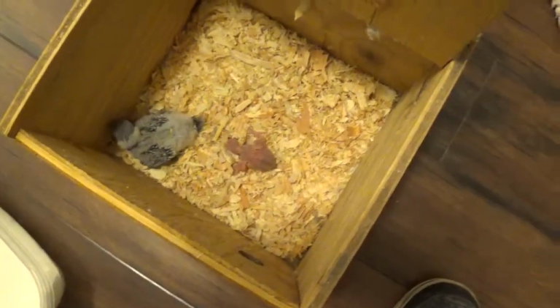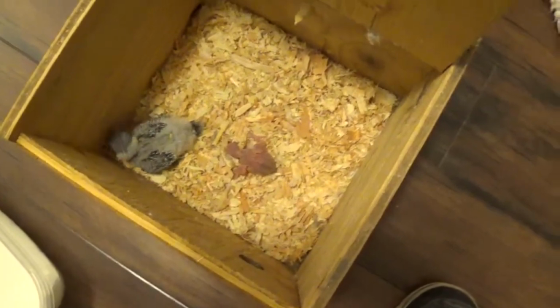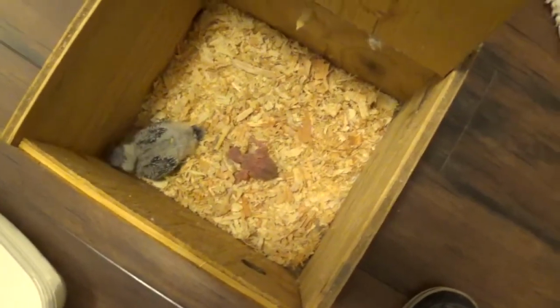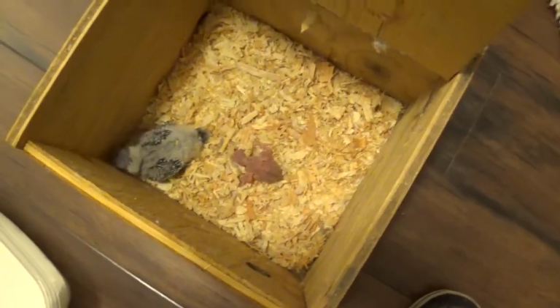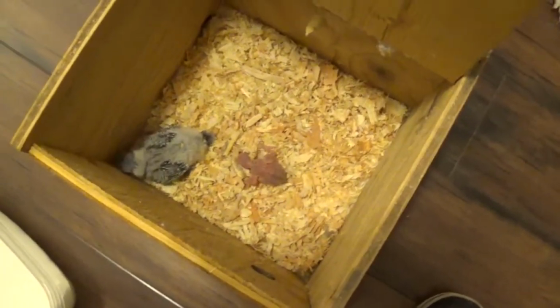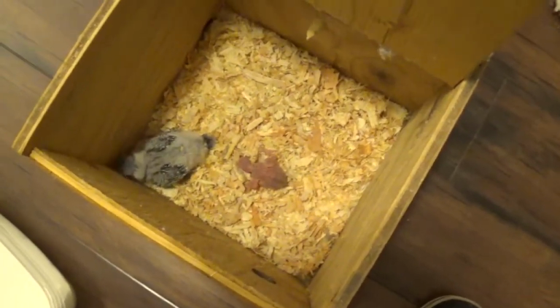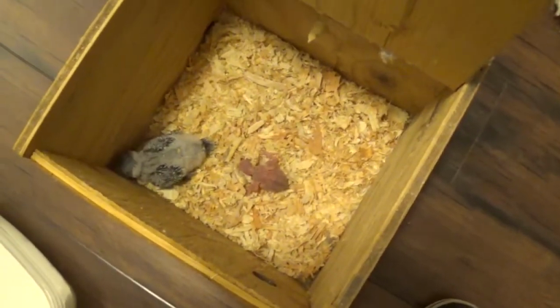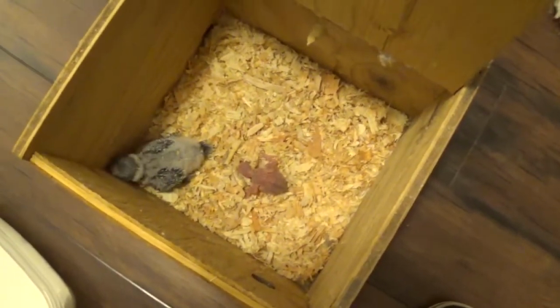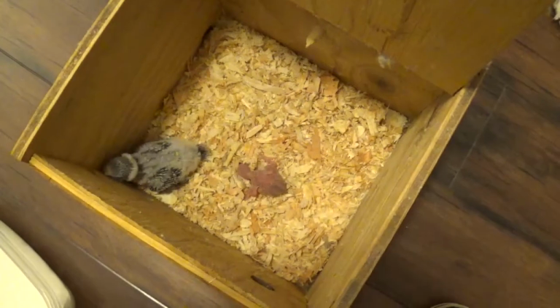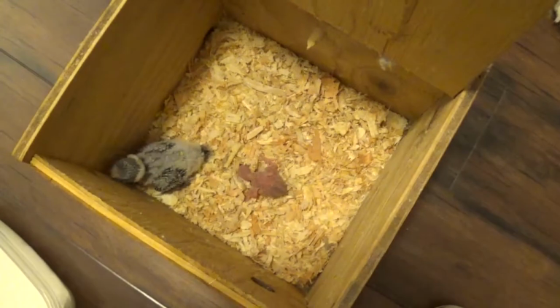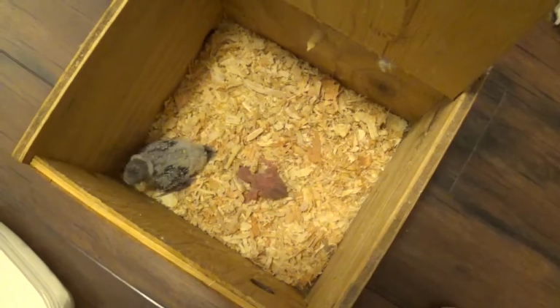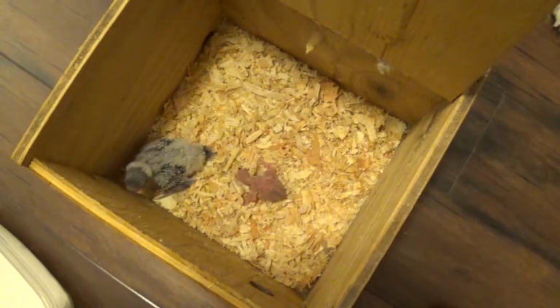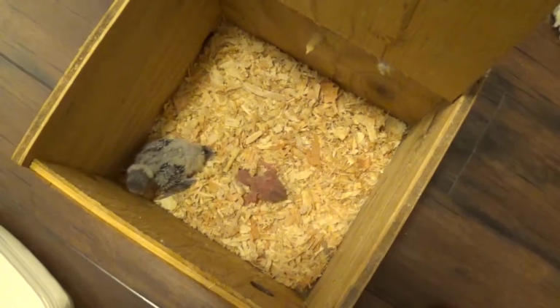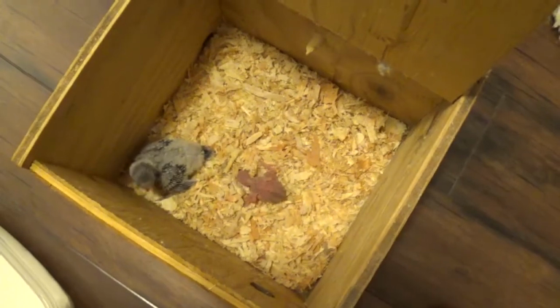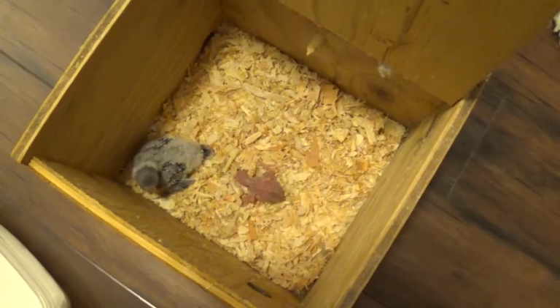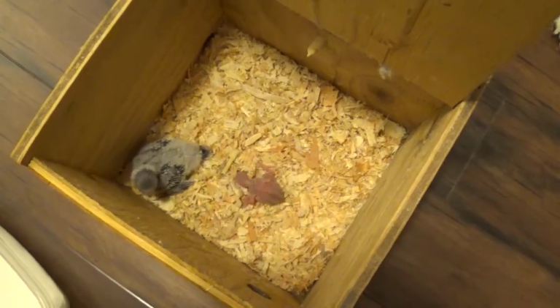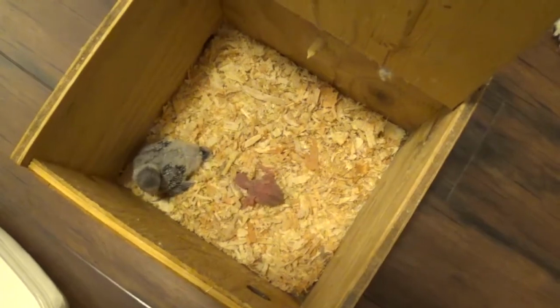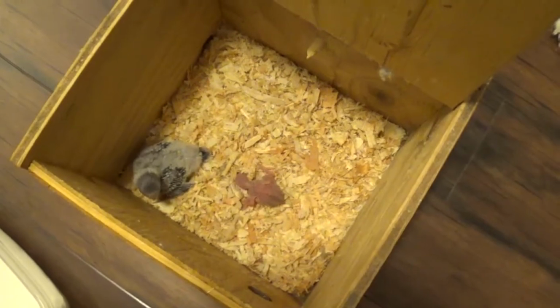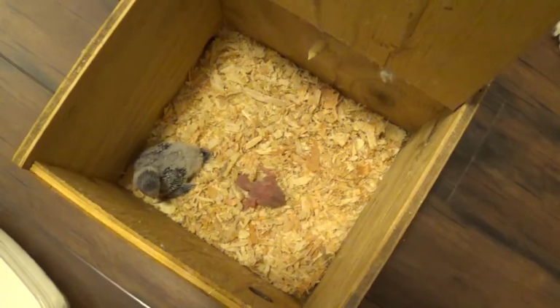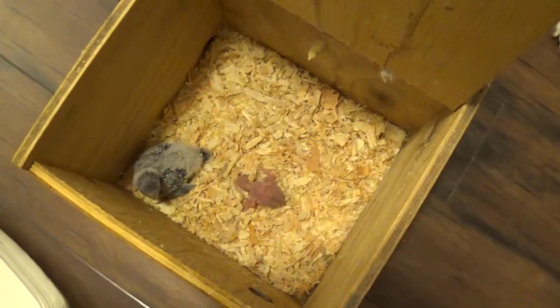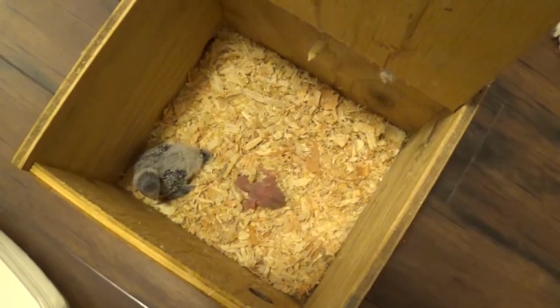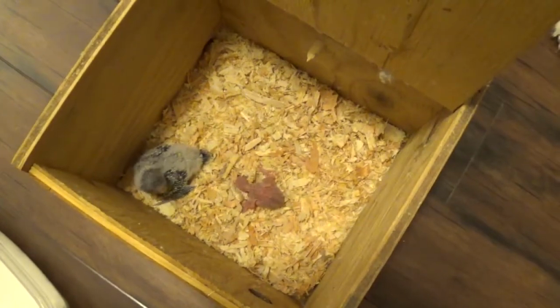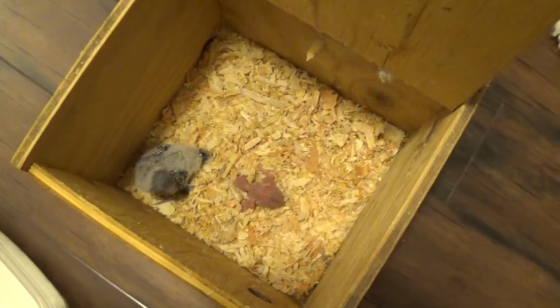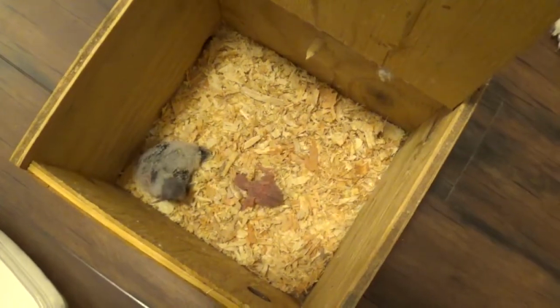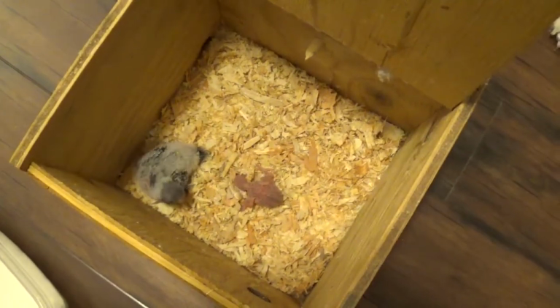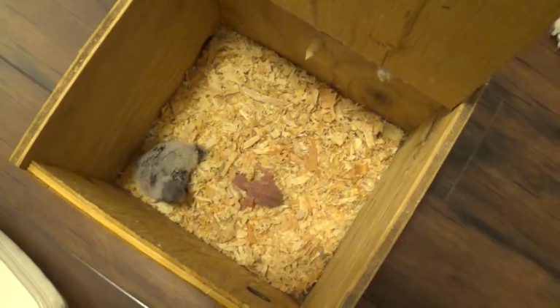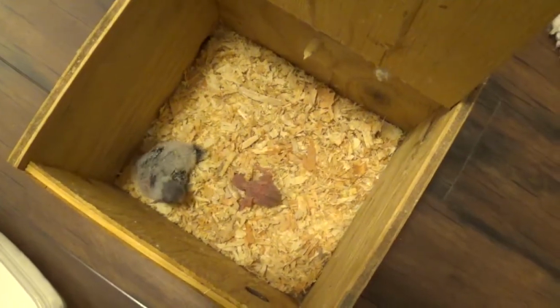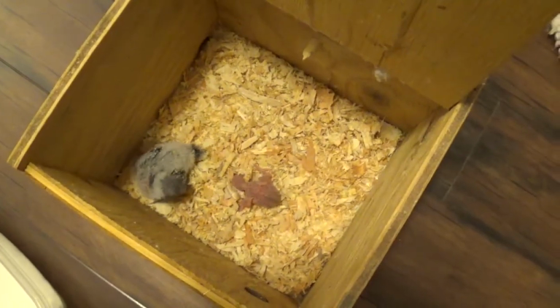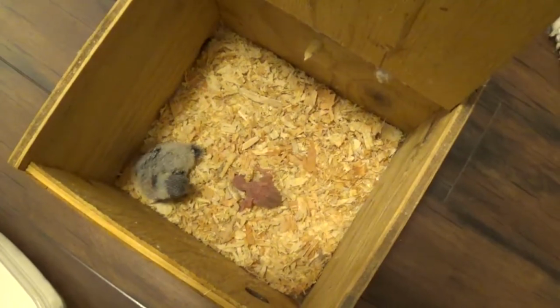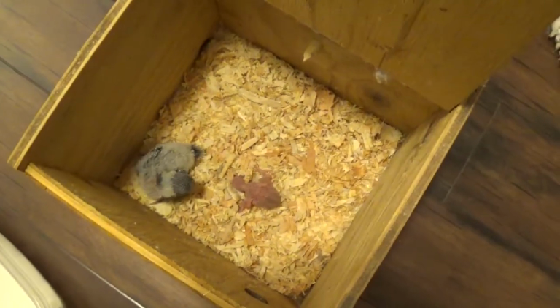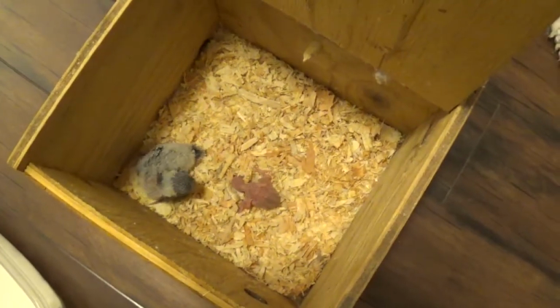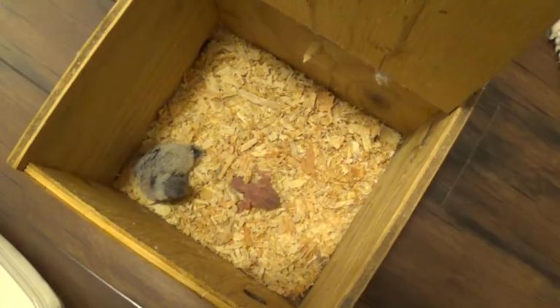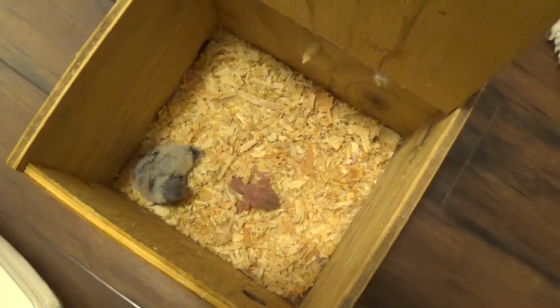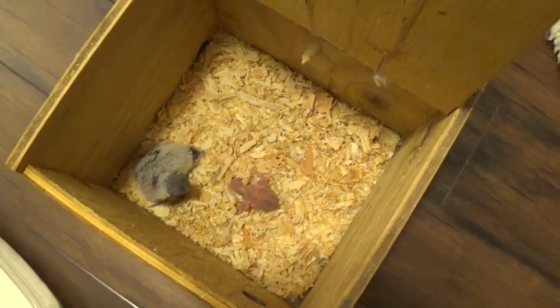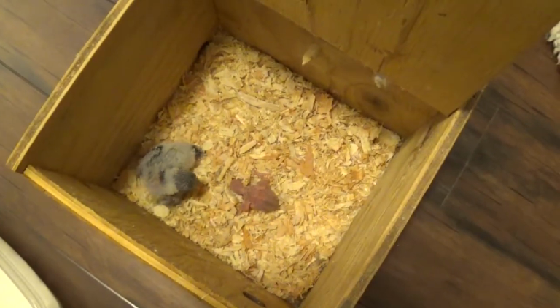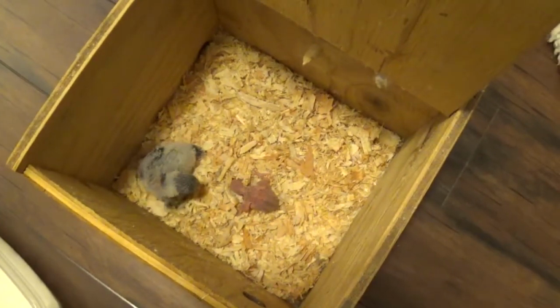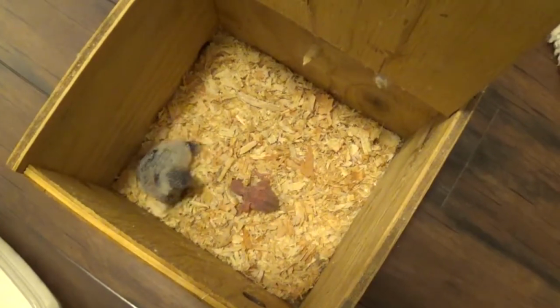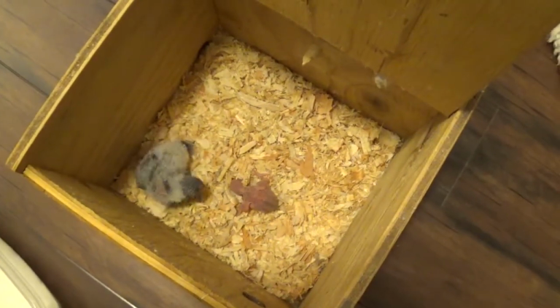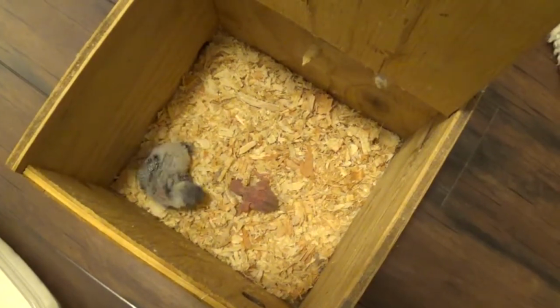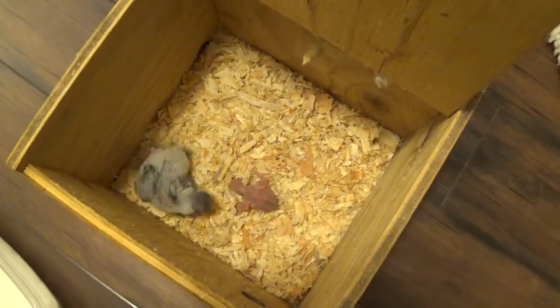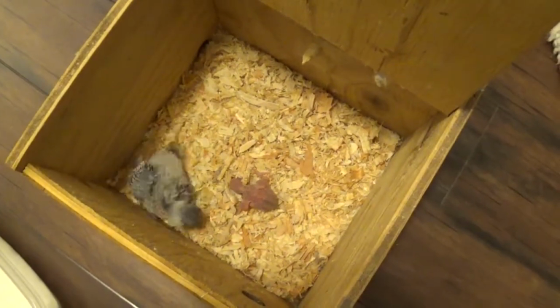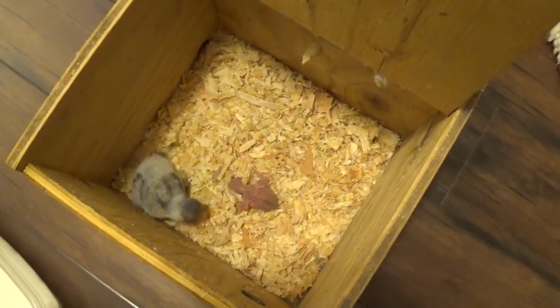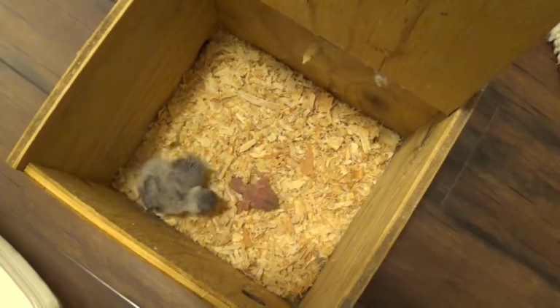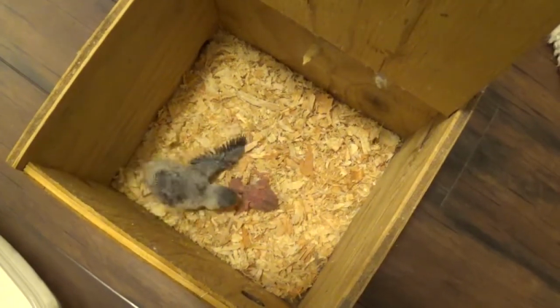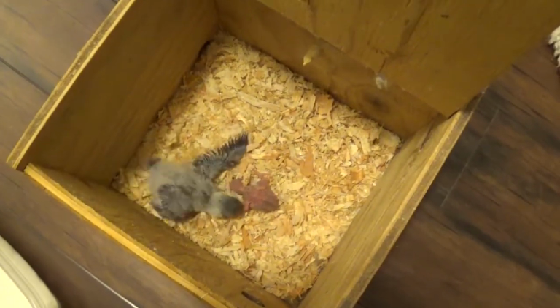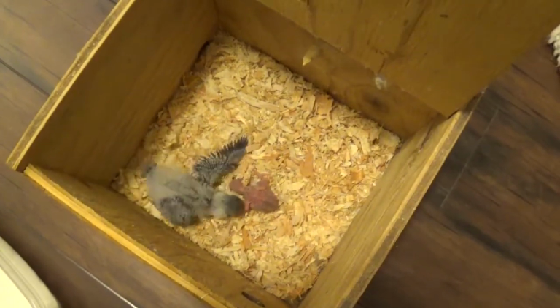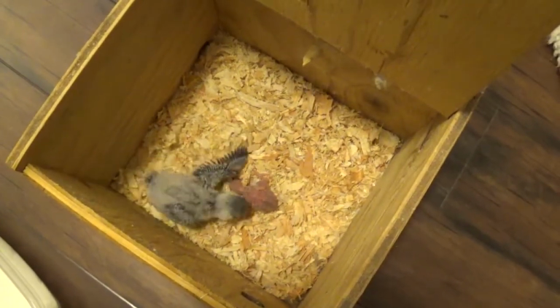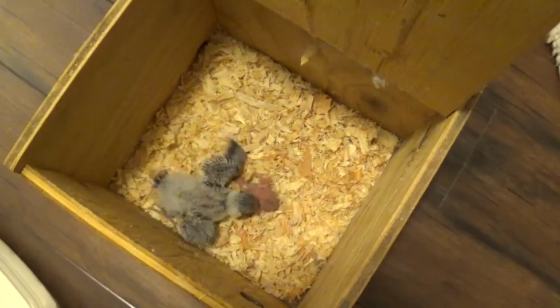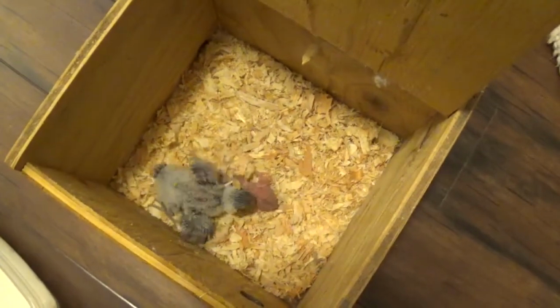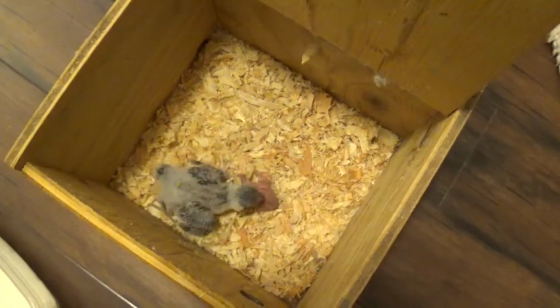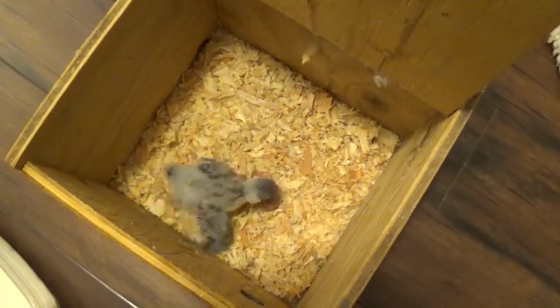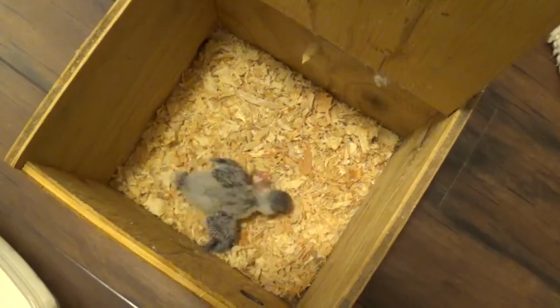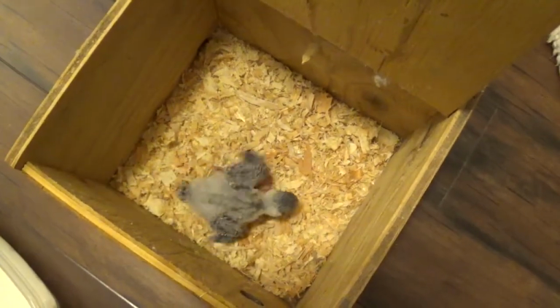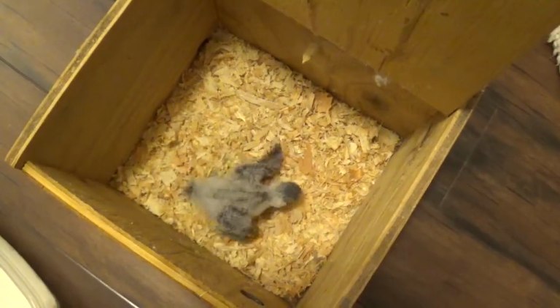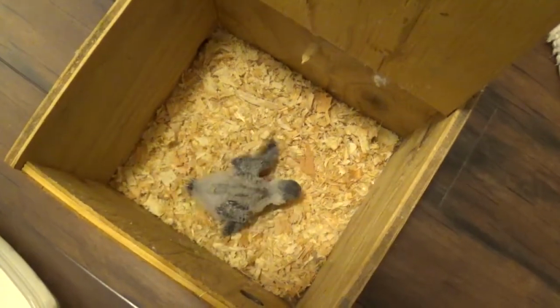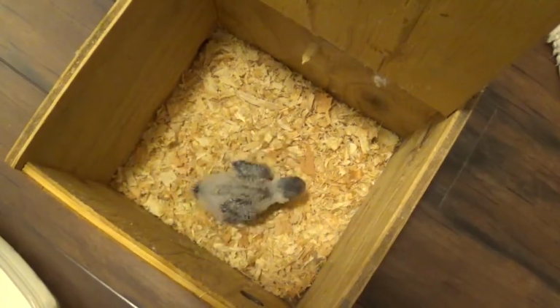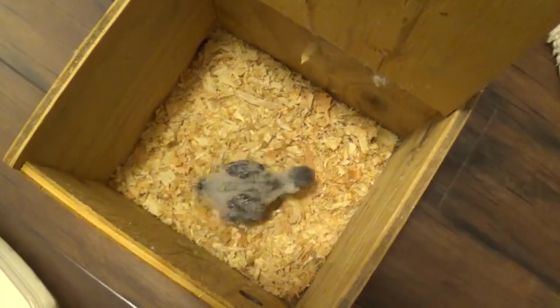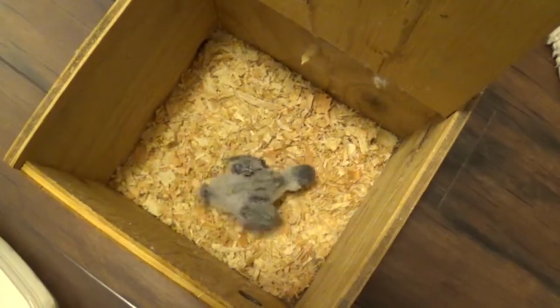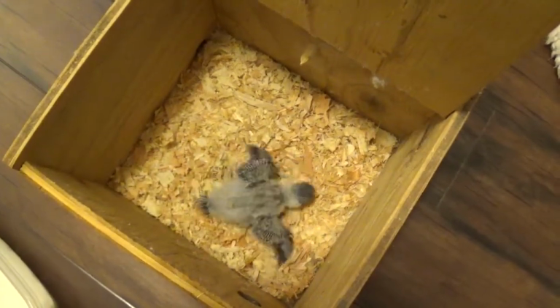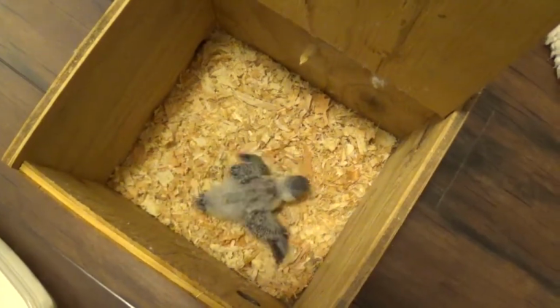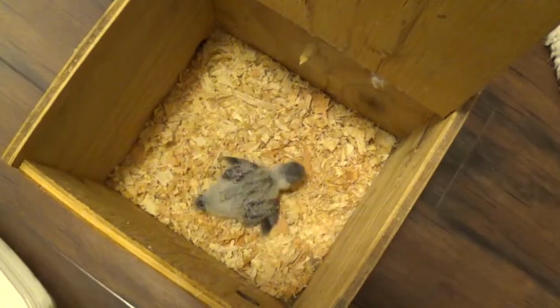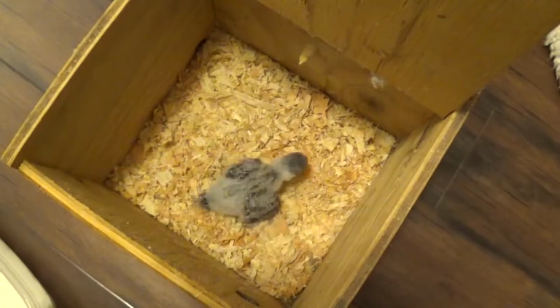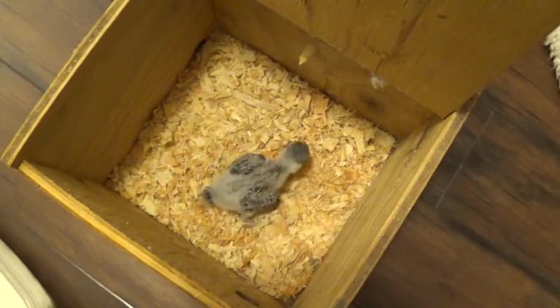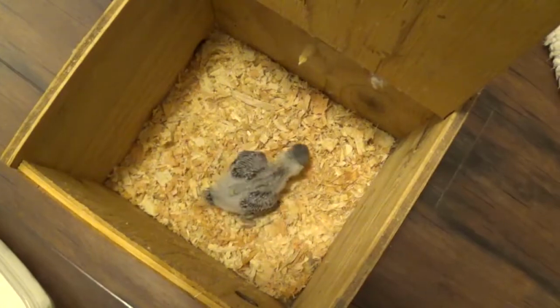I'm going to take you back out to Matilda and we'll take a look at Hyacinth's babies.